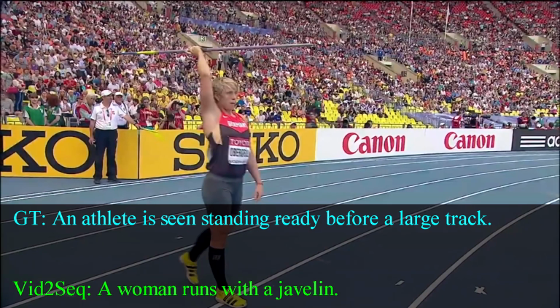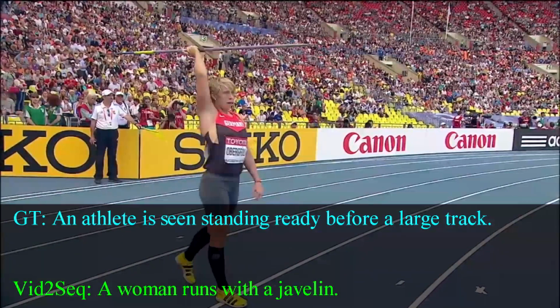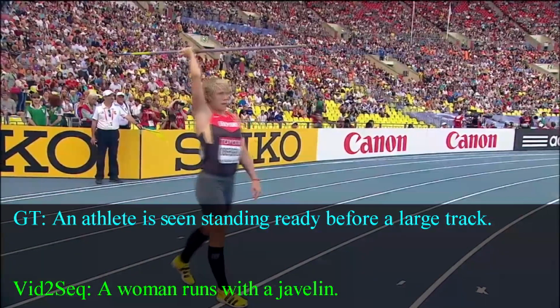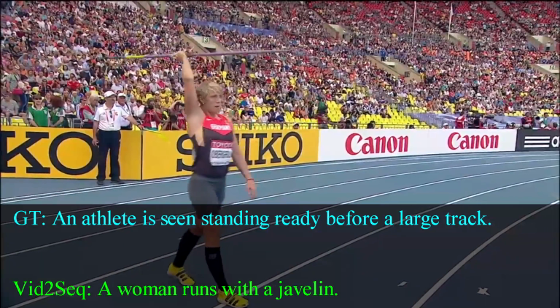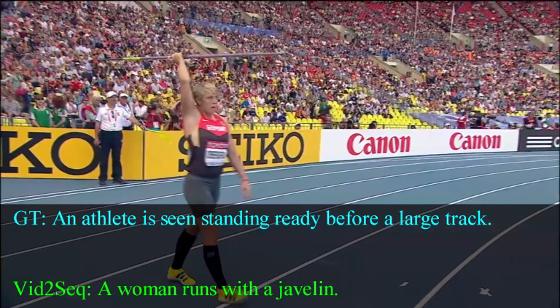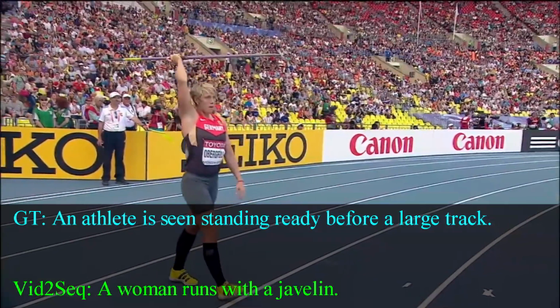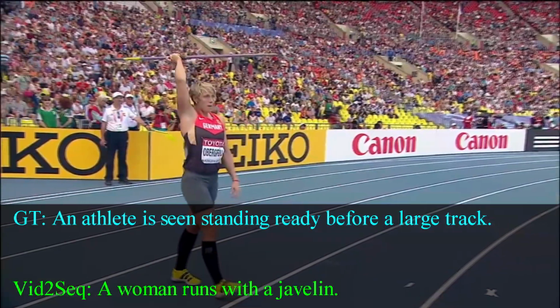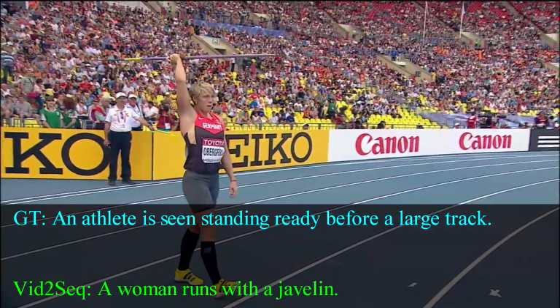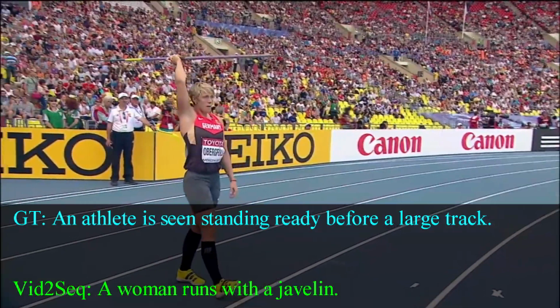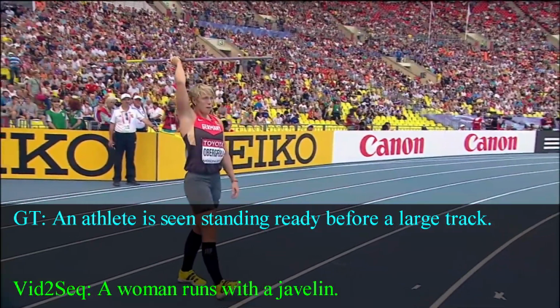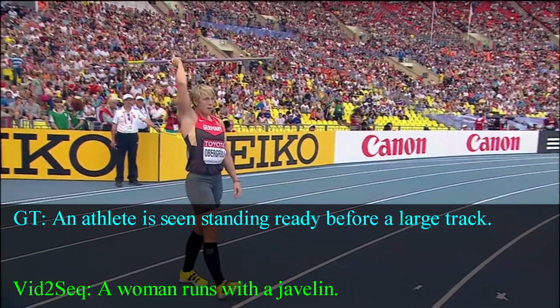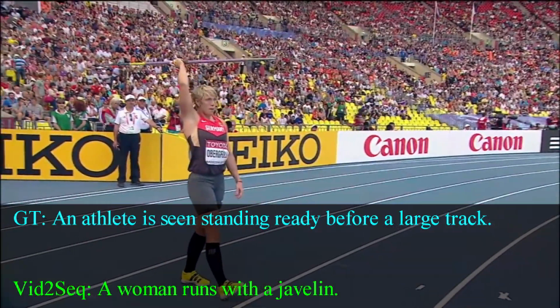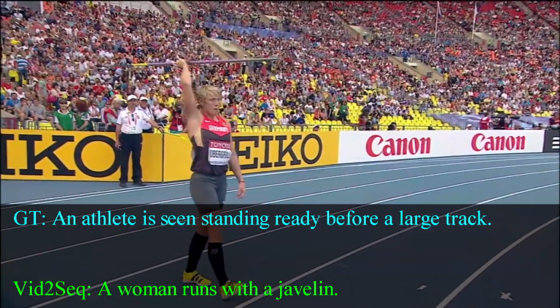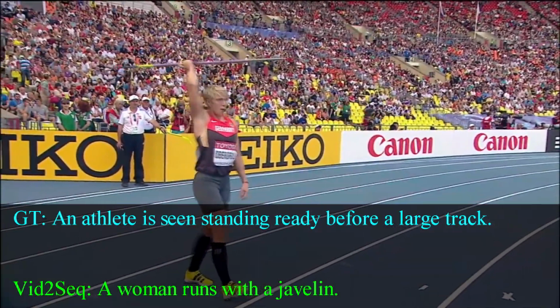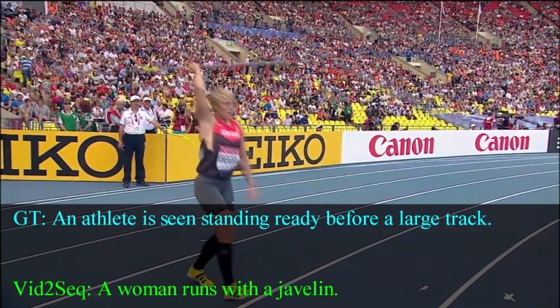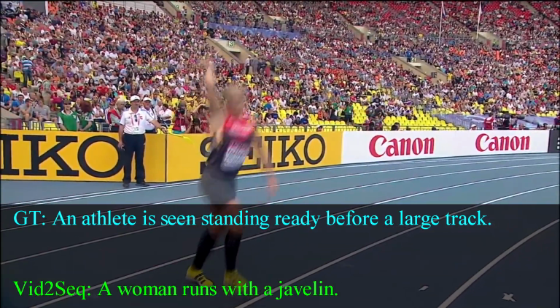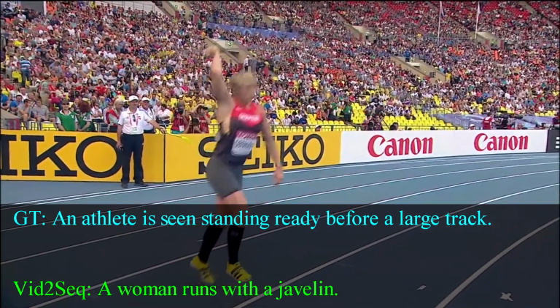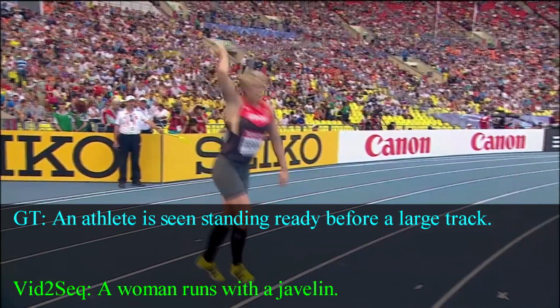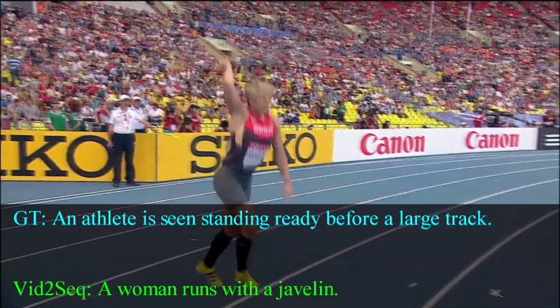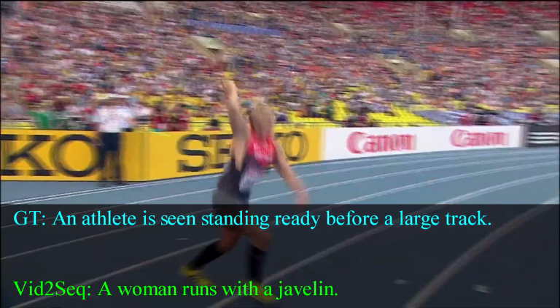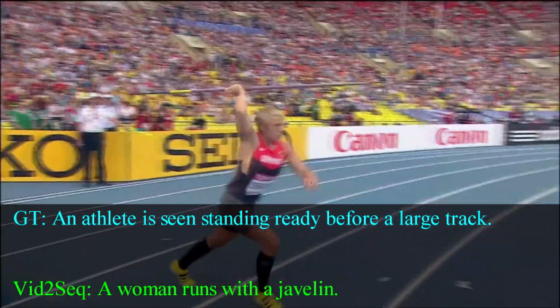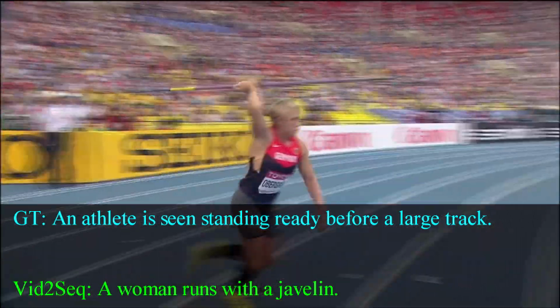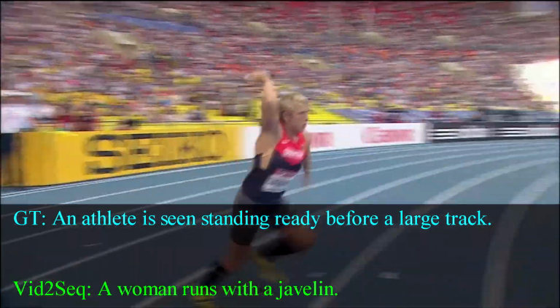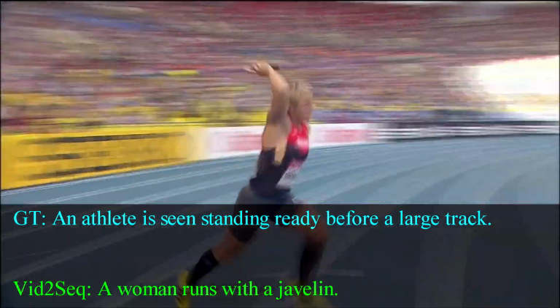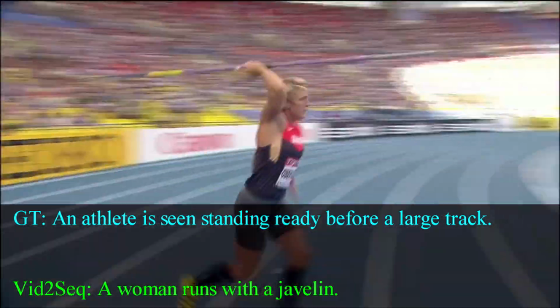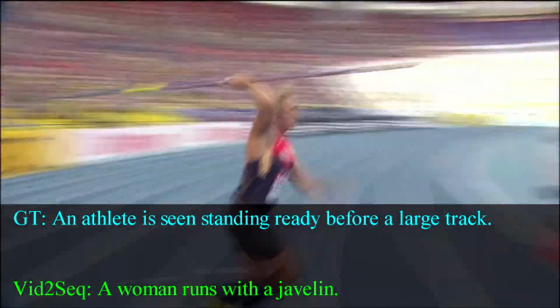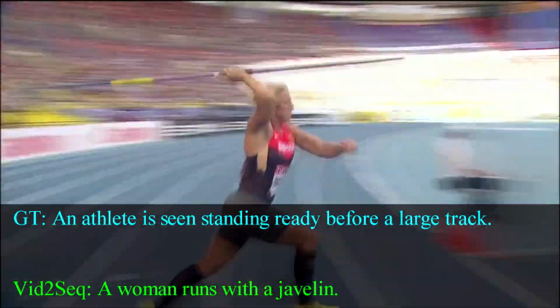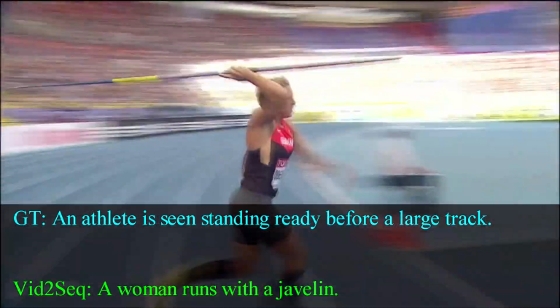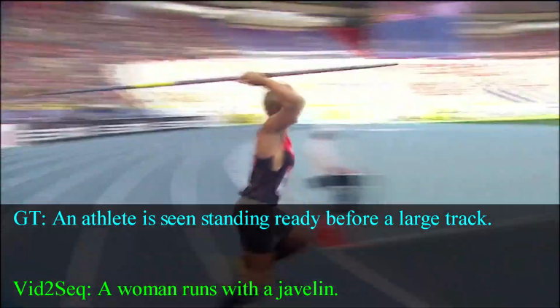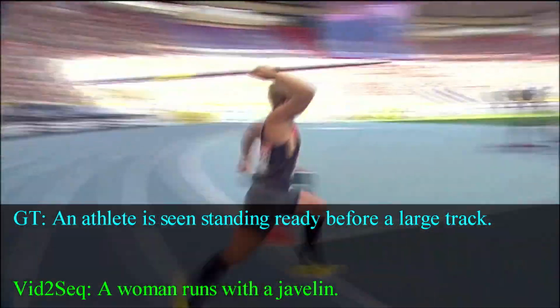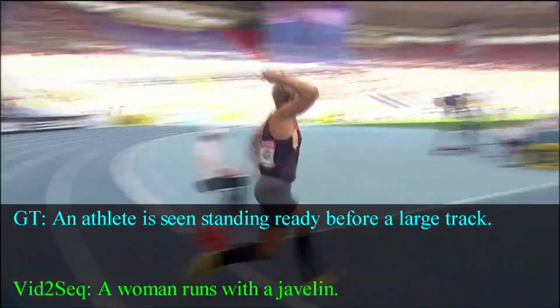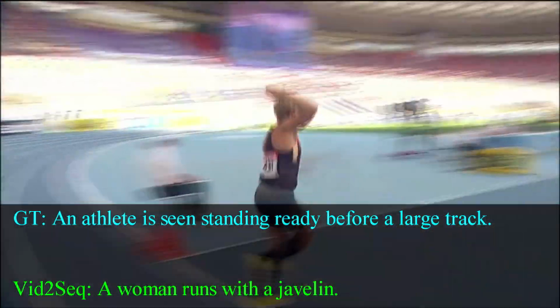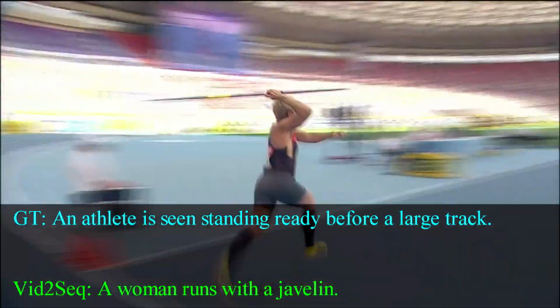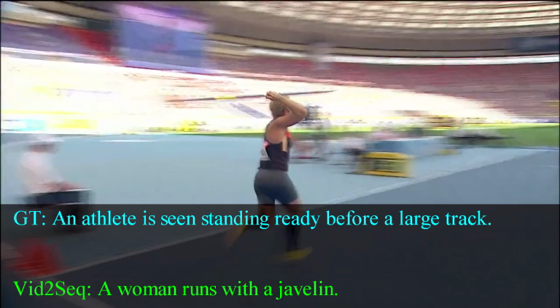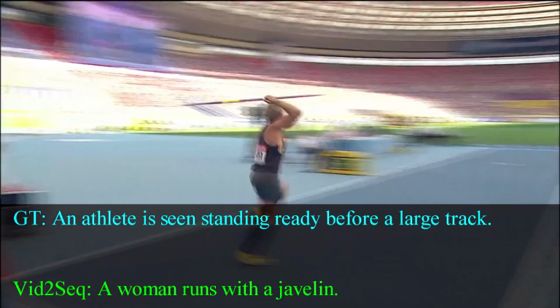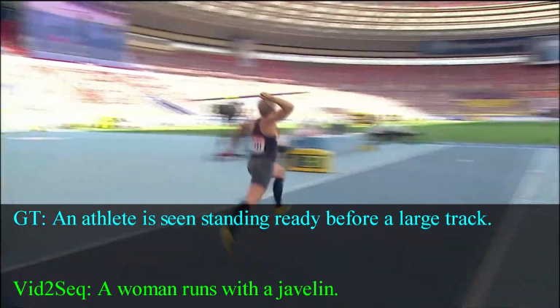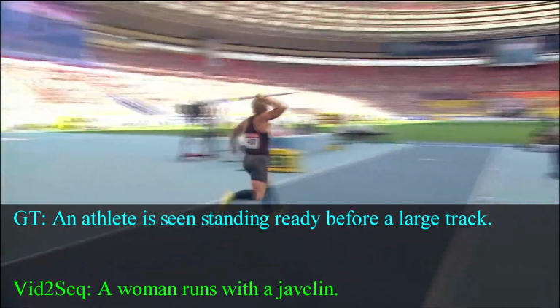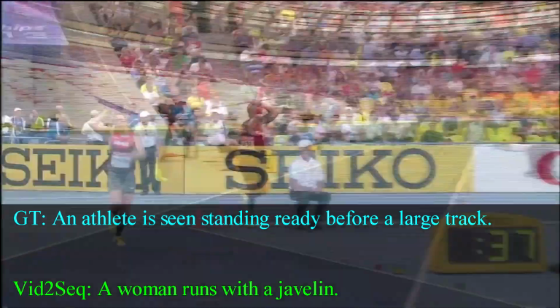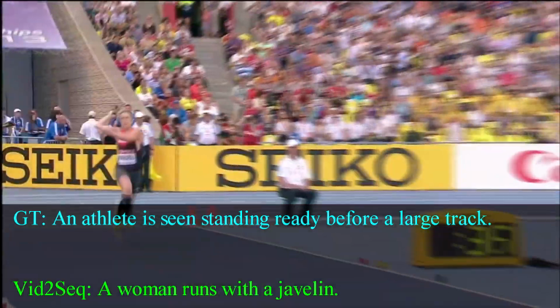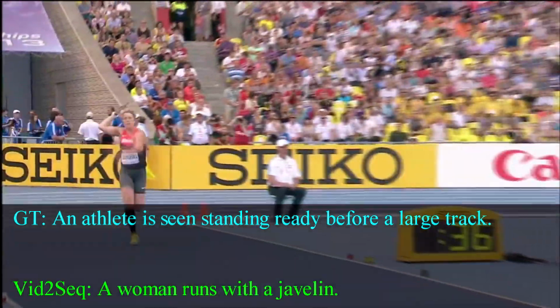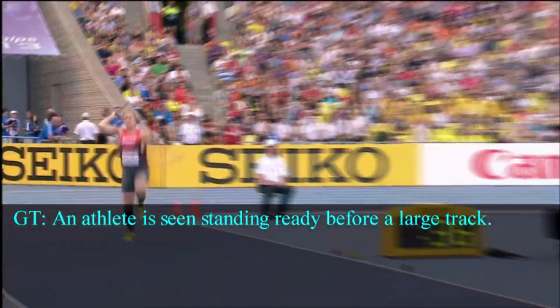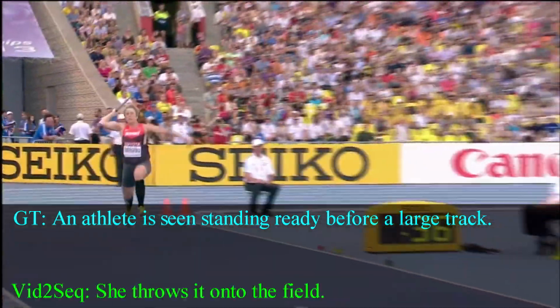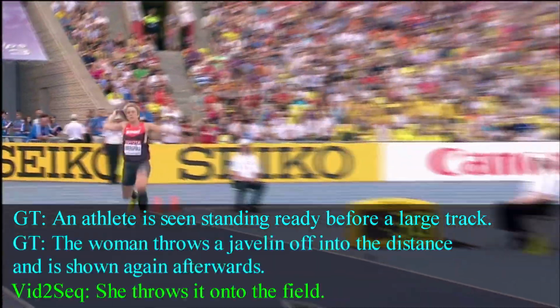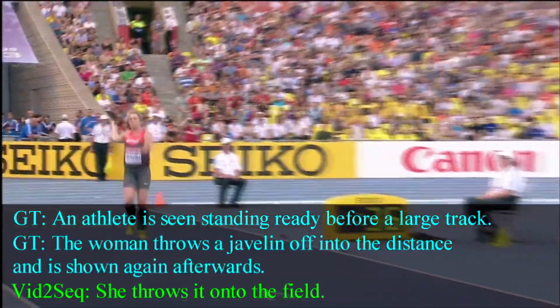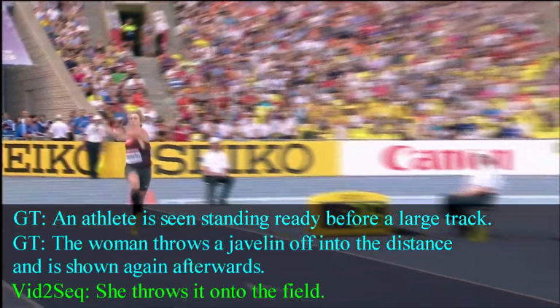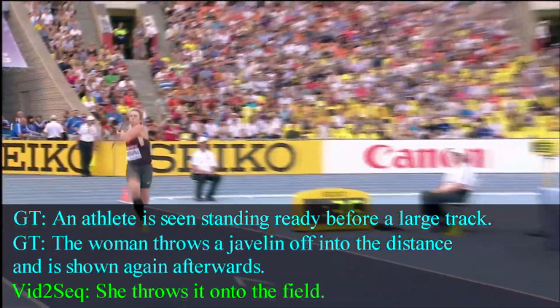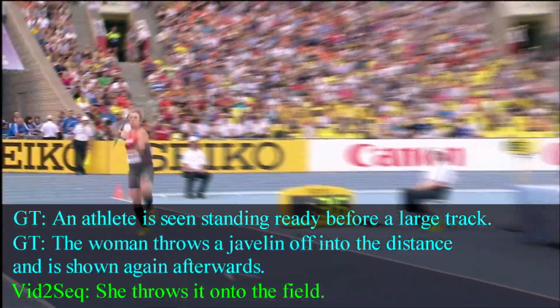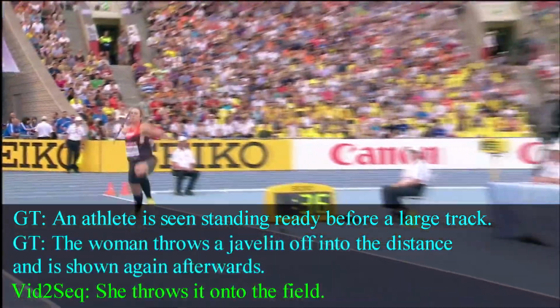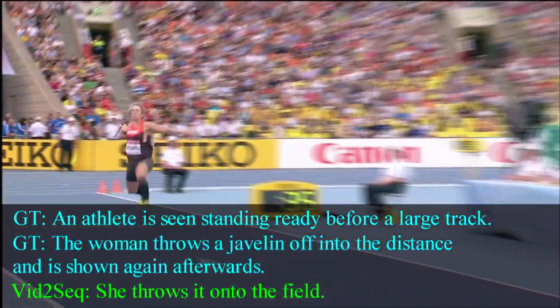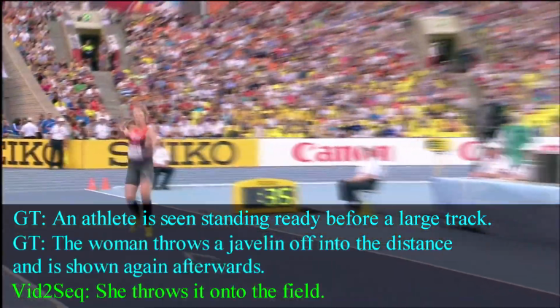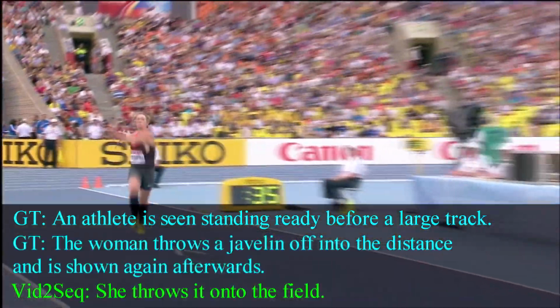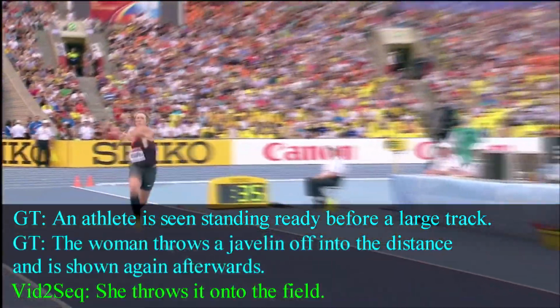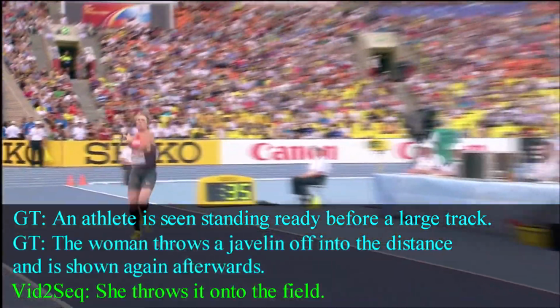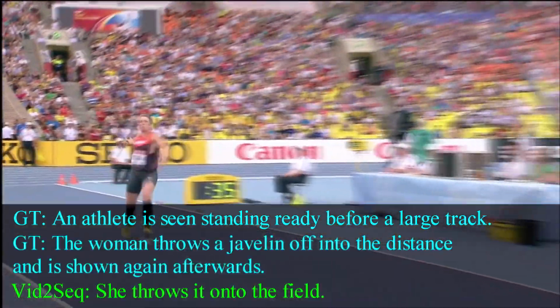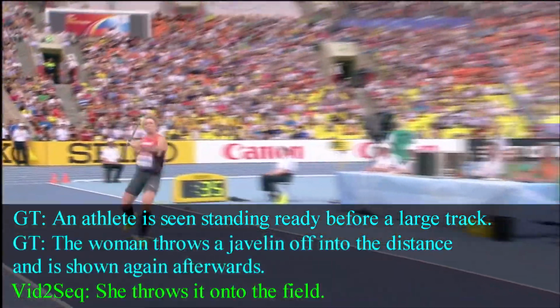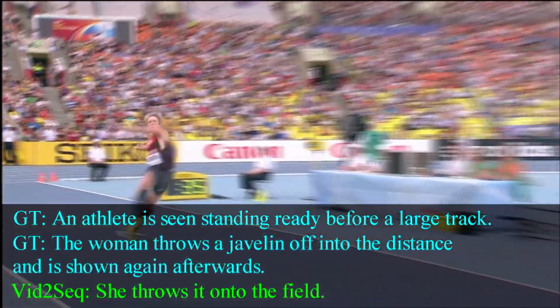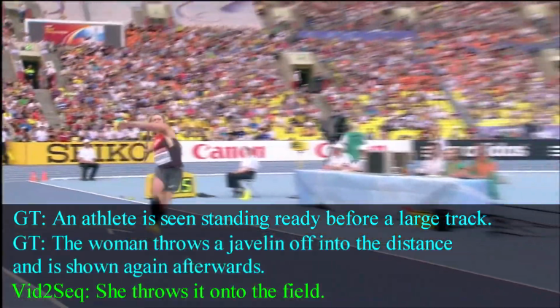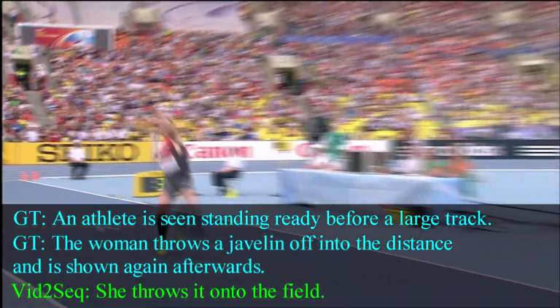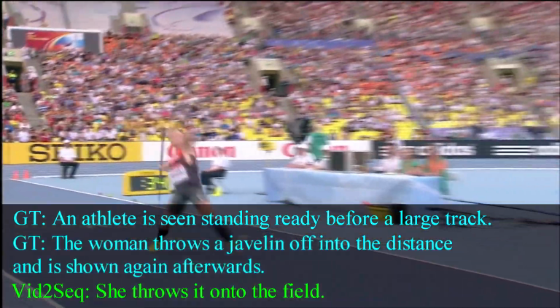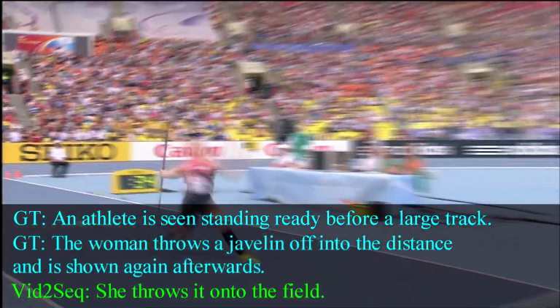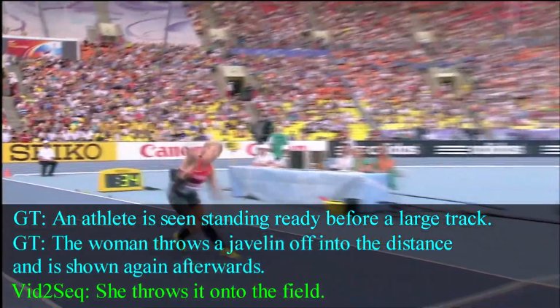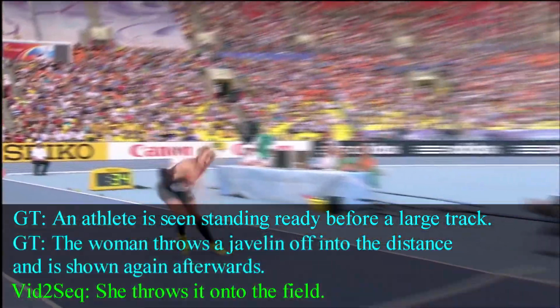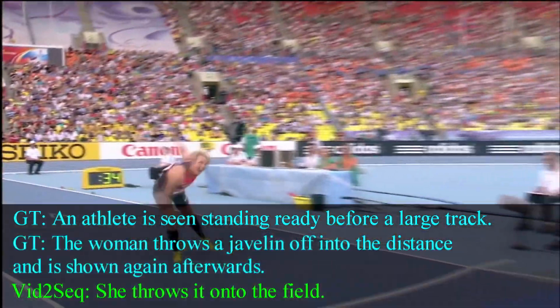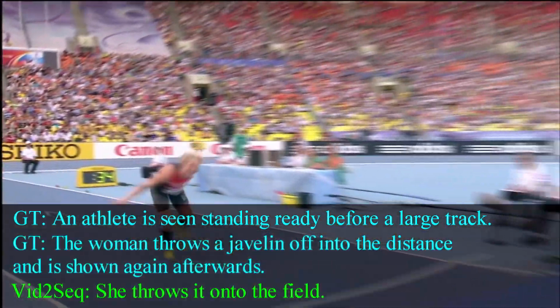Next thrower is Kristina Obegful, most consistent of the top women javelin throwers around at the moment.